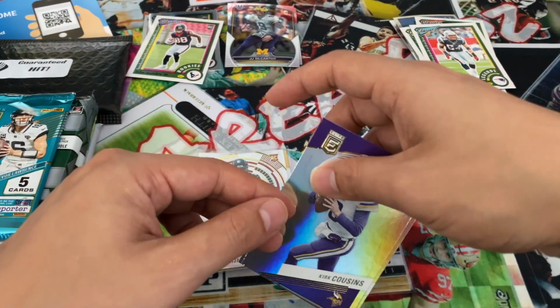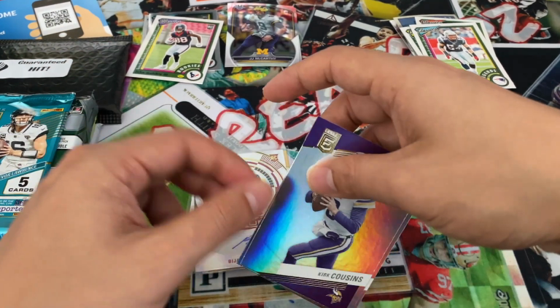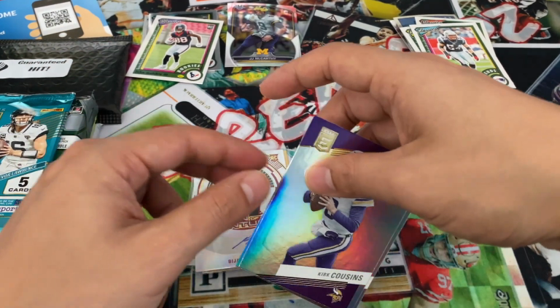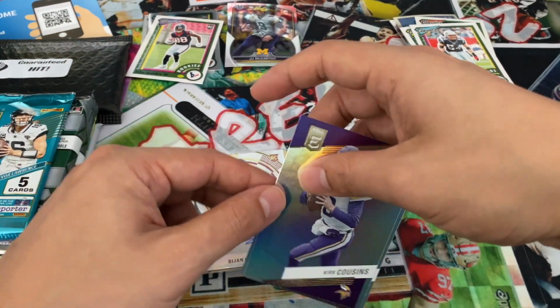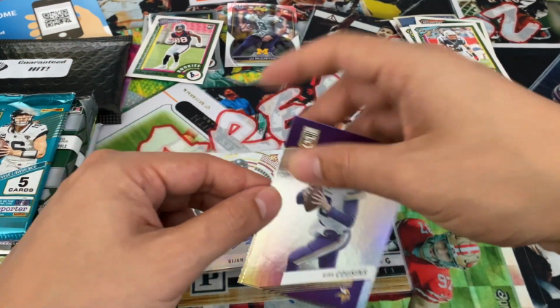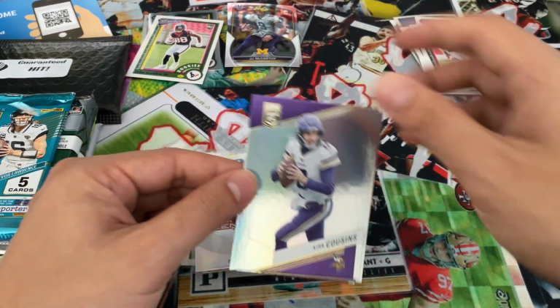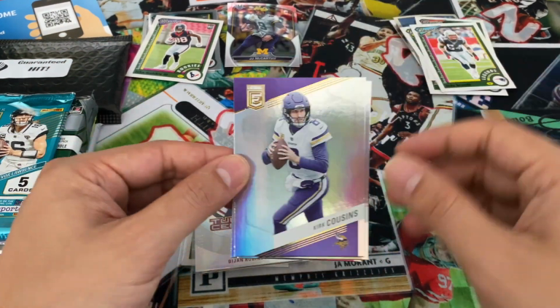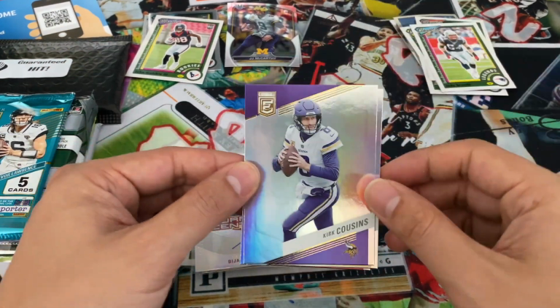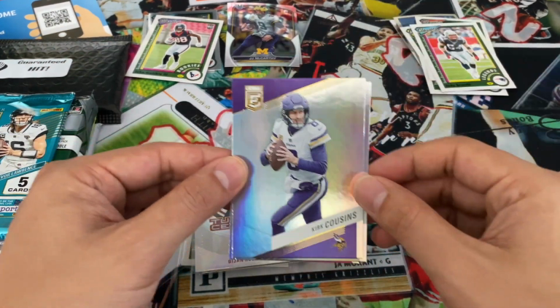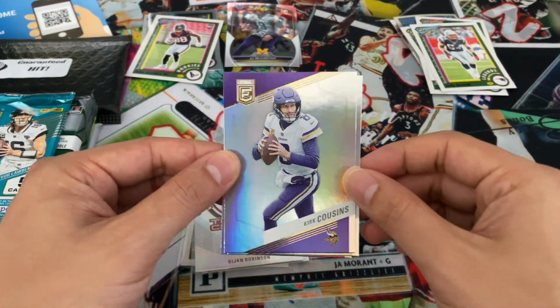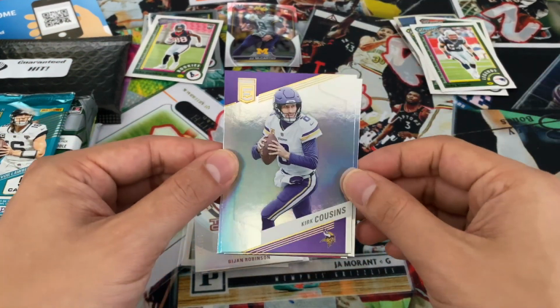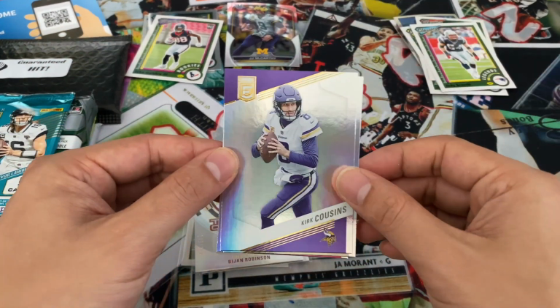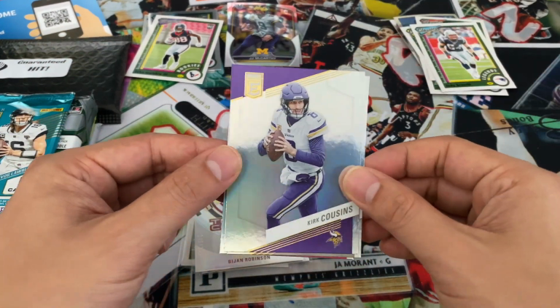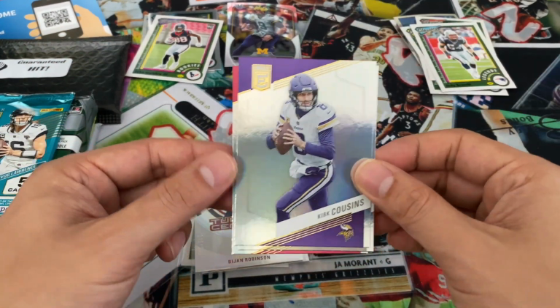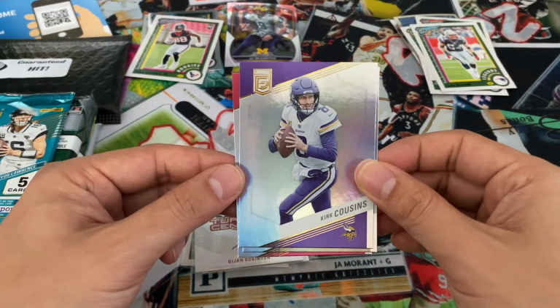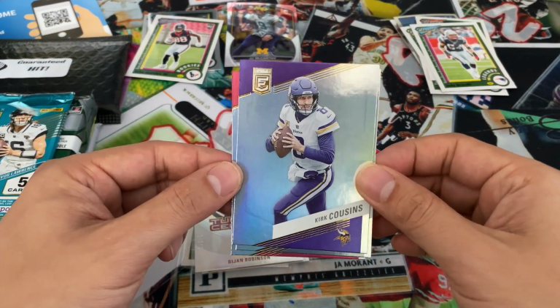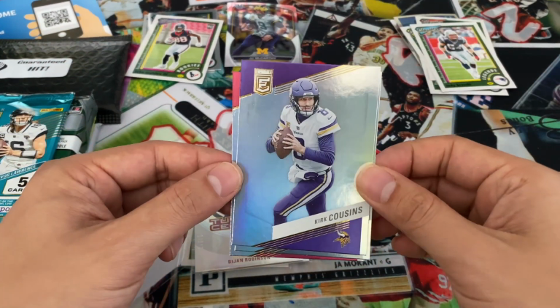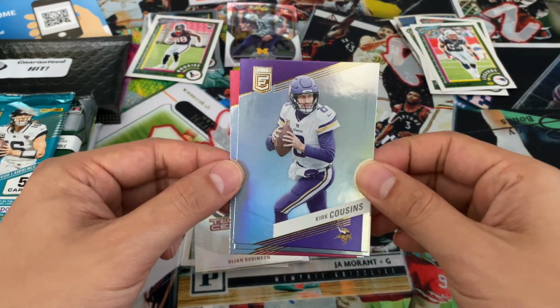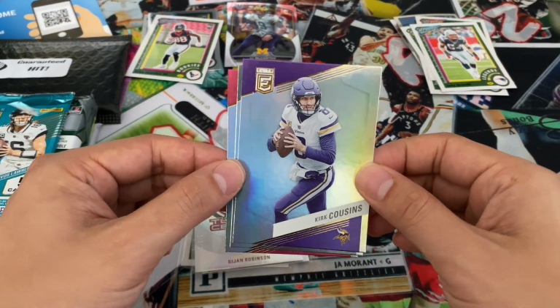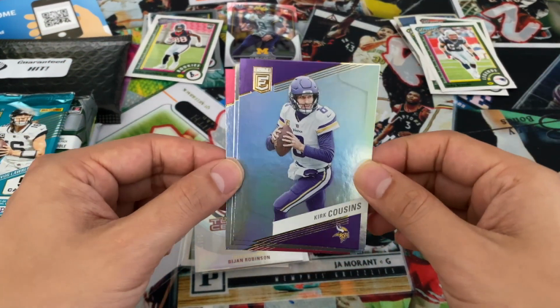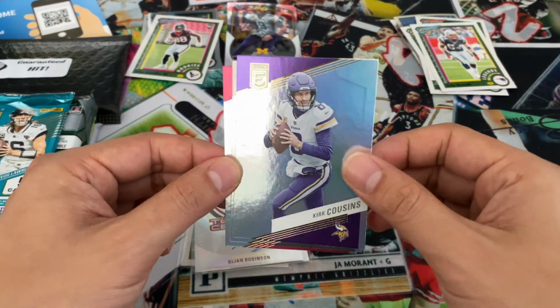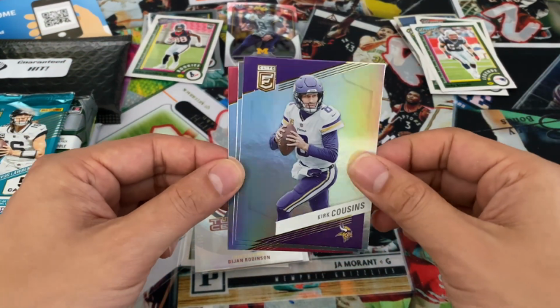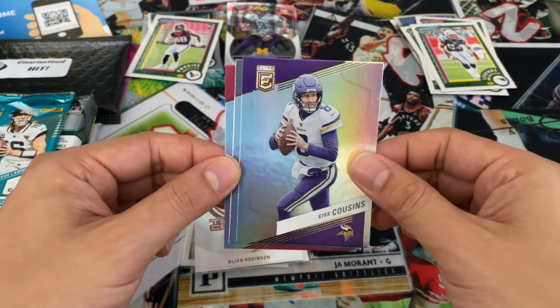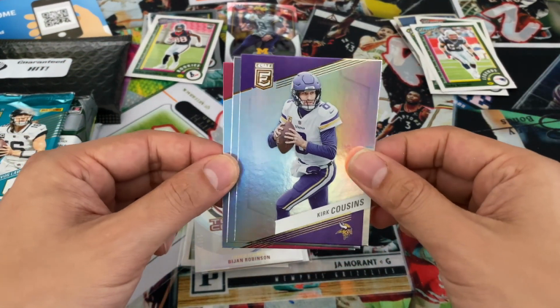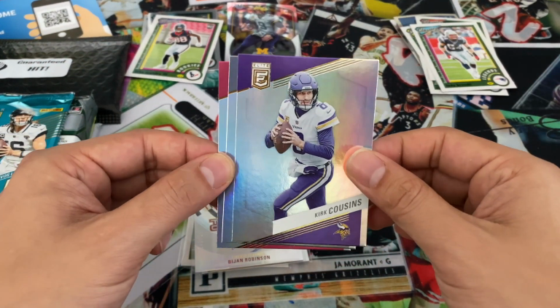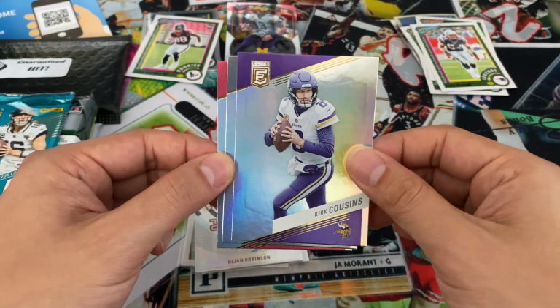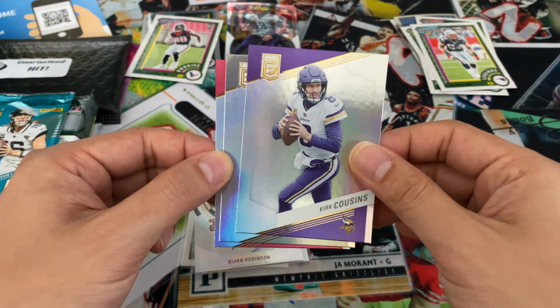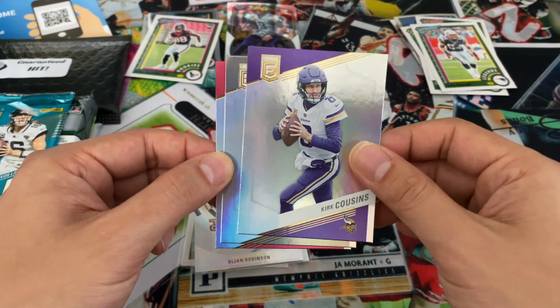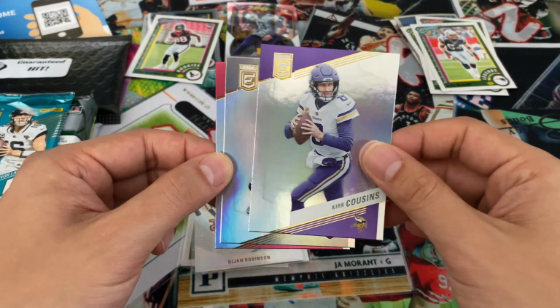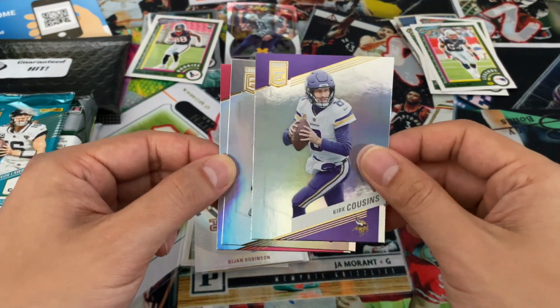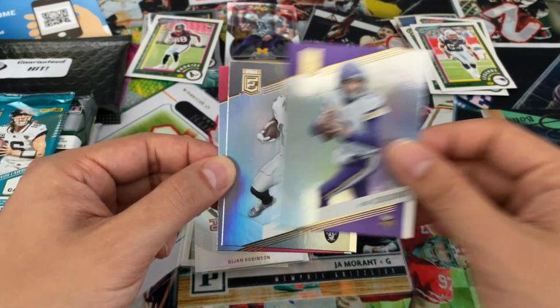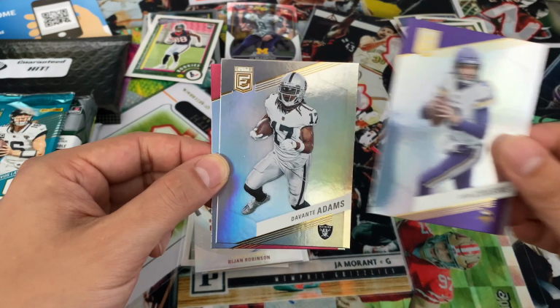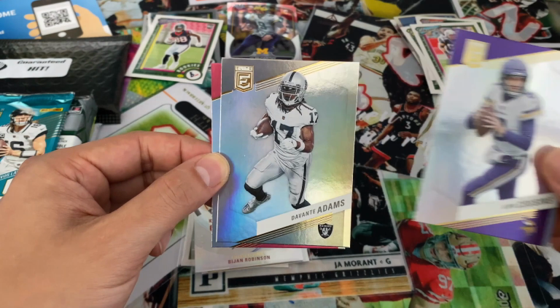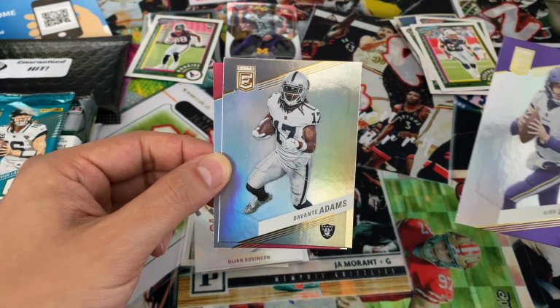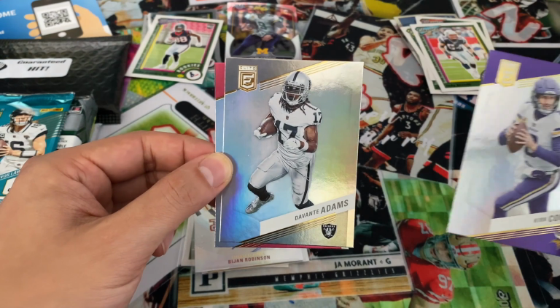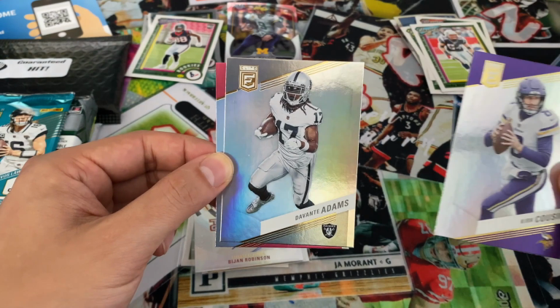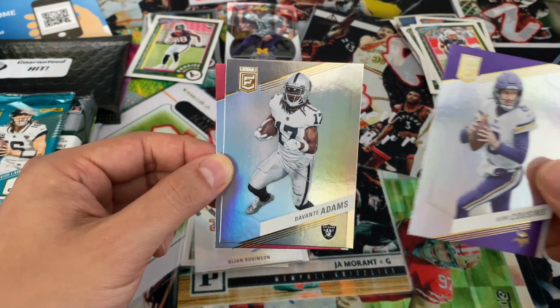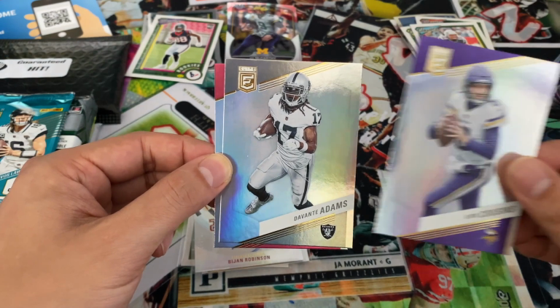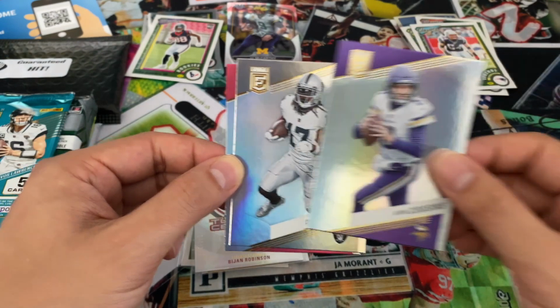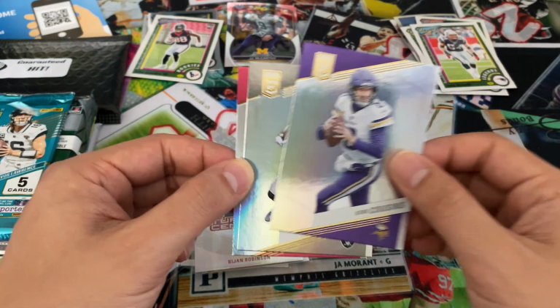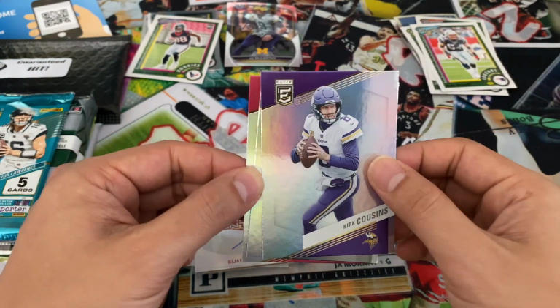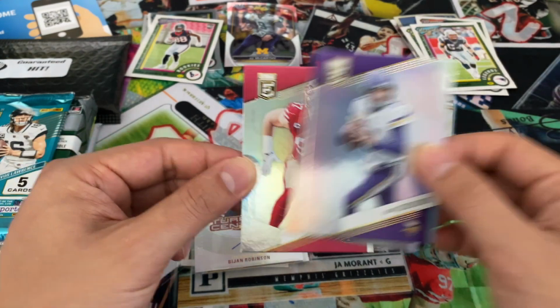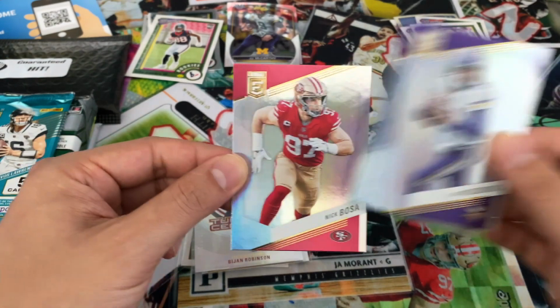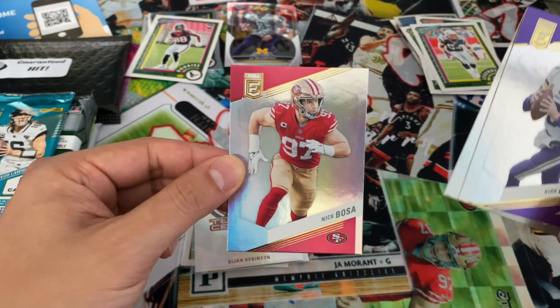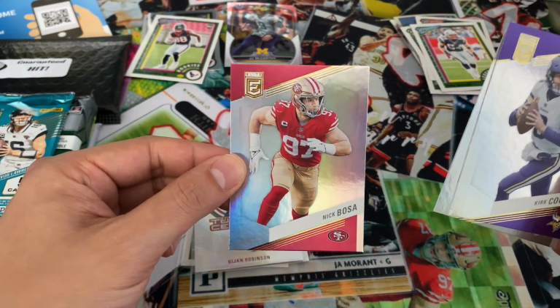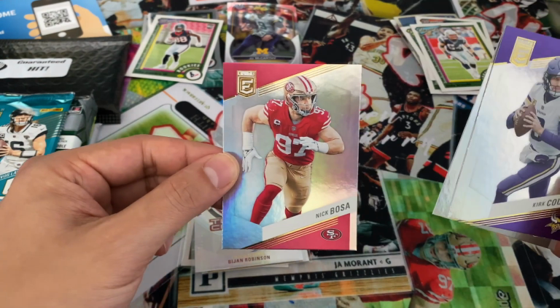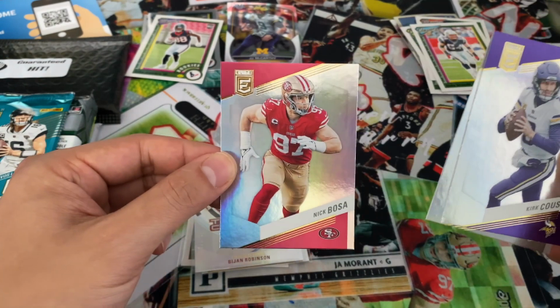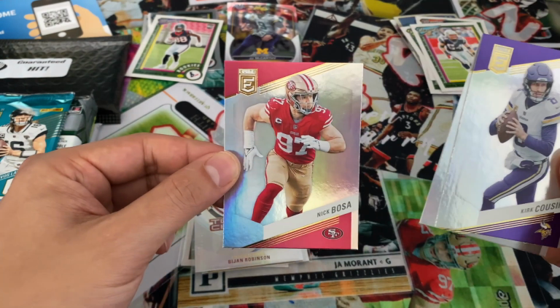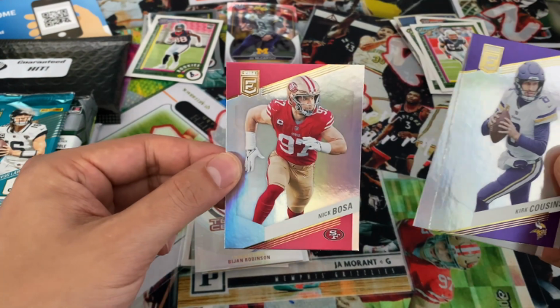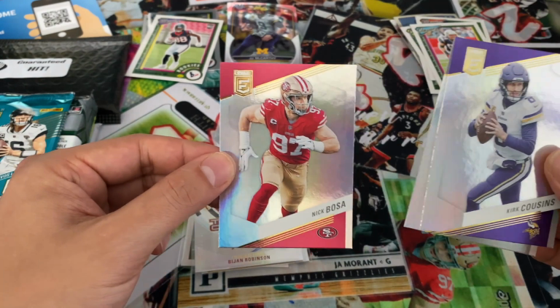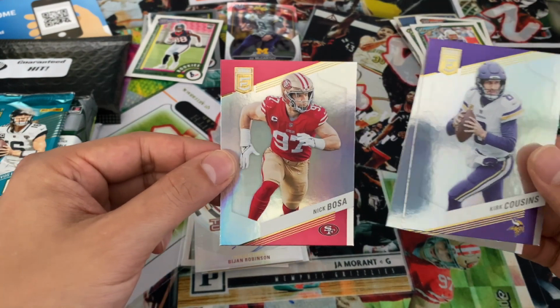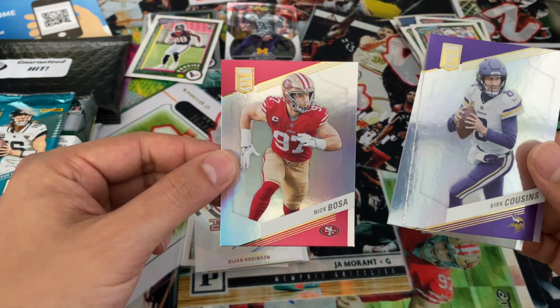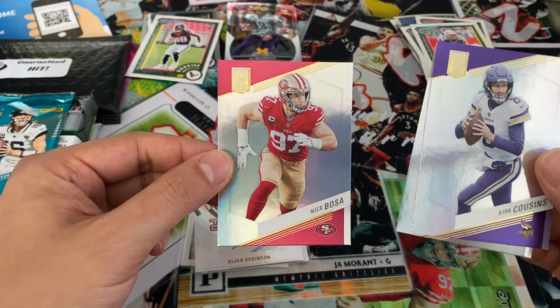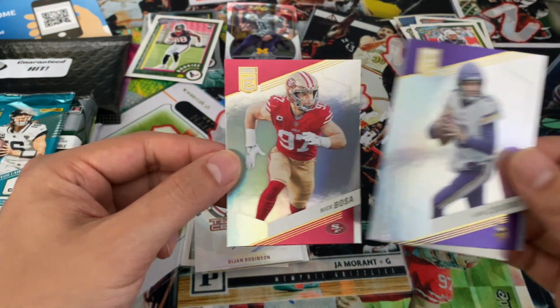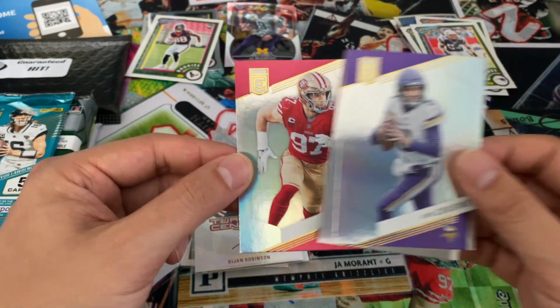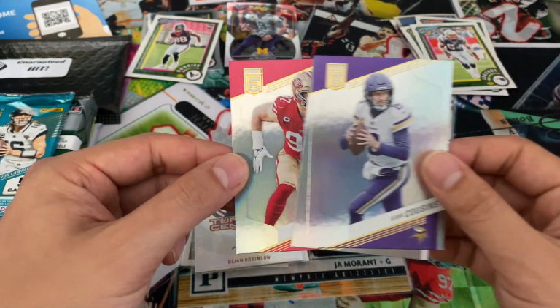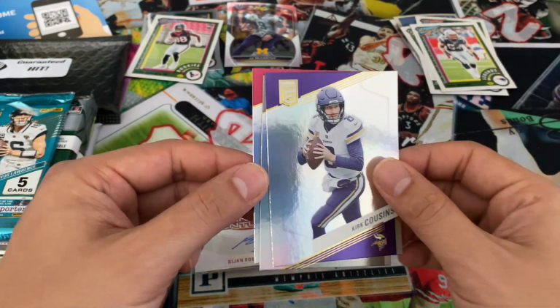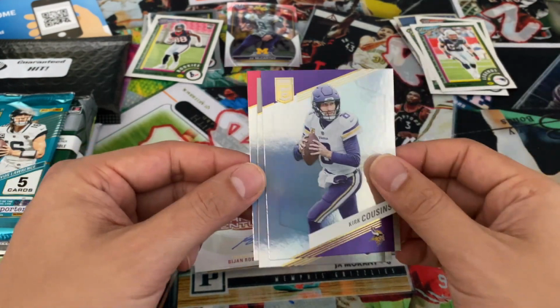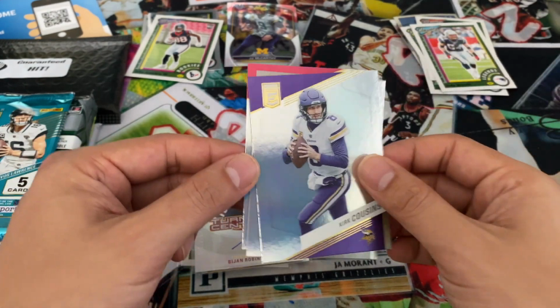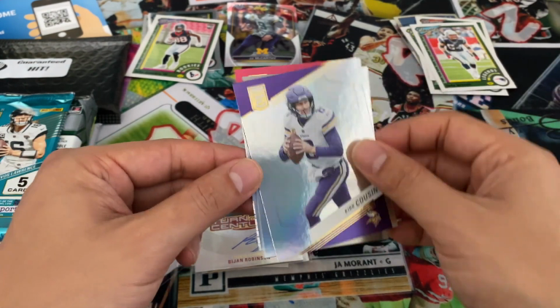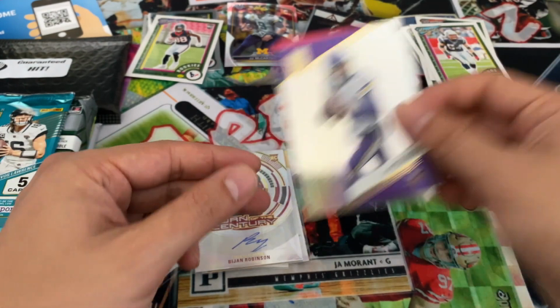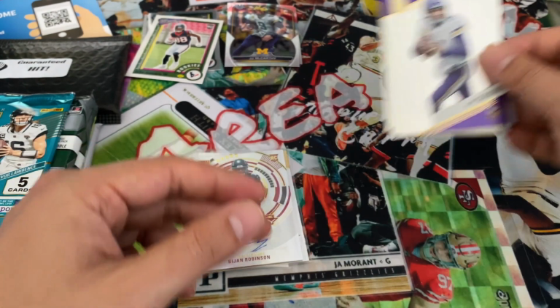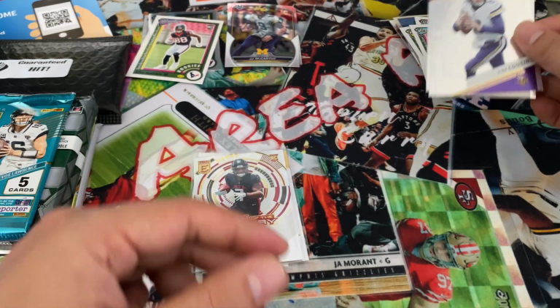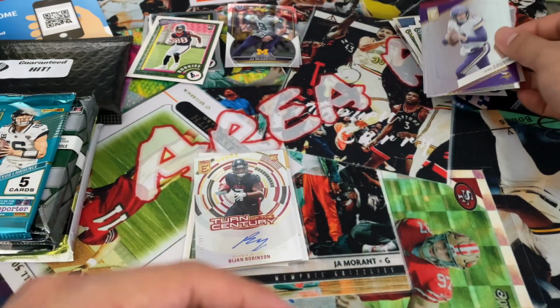Kurt Cousins — he's ready for next season. Davante Adams. Nick Bosa — that's a nice one for the PC.